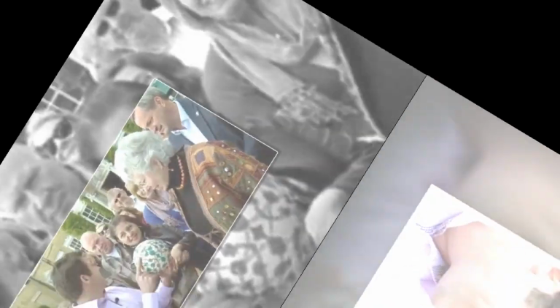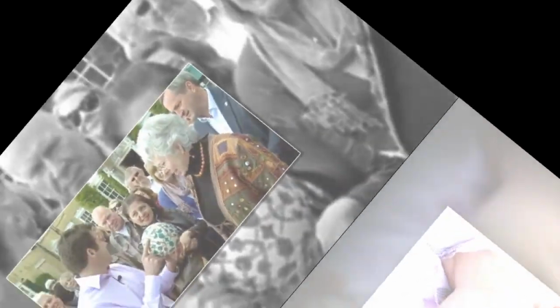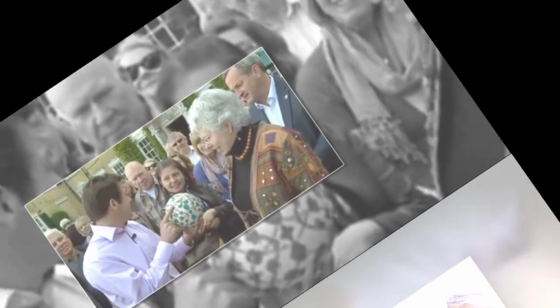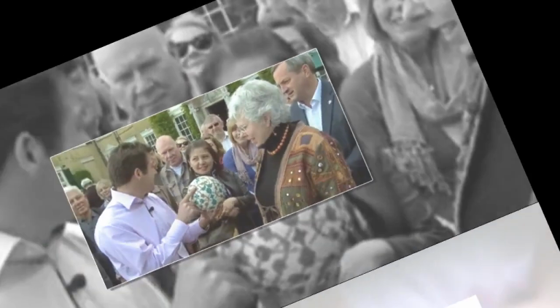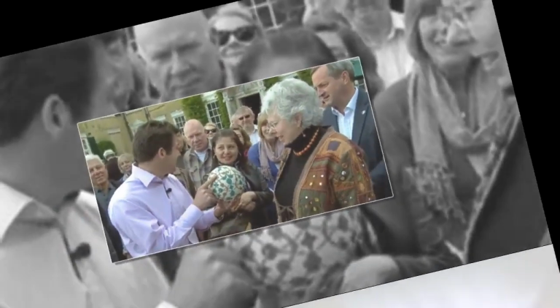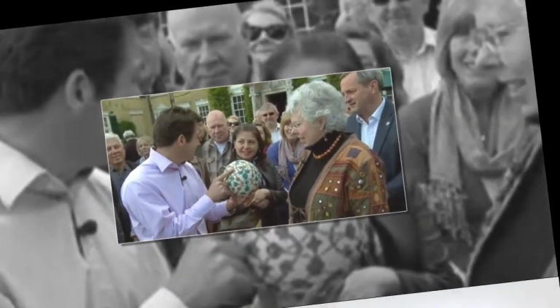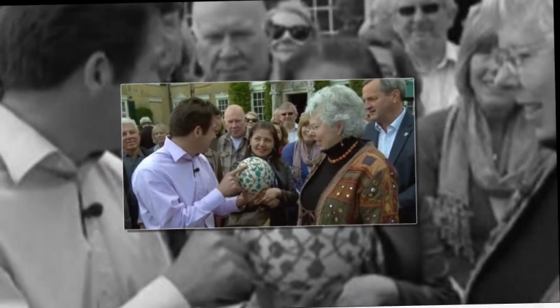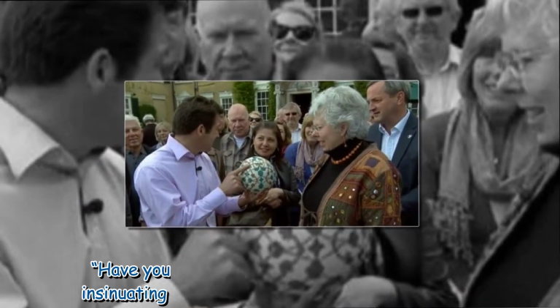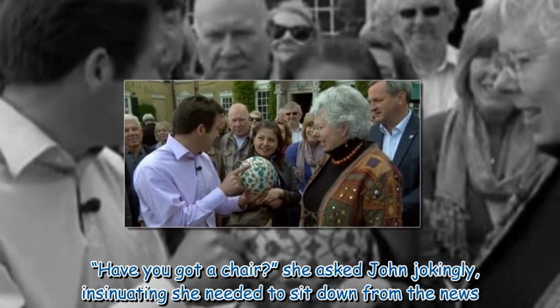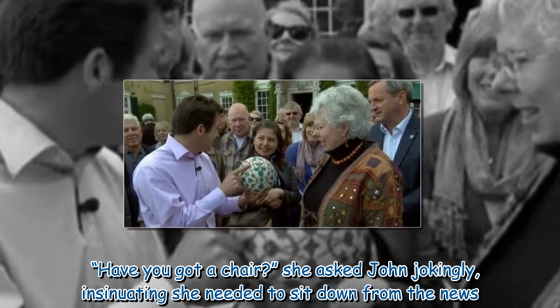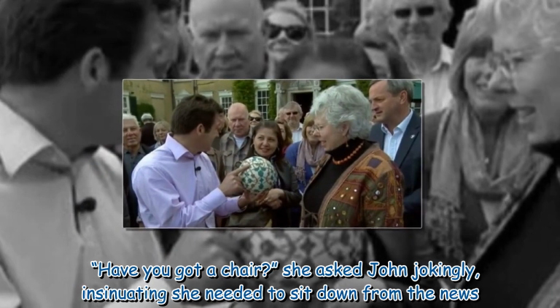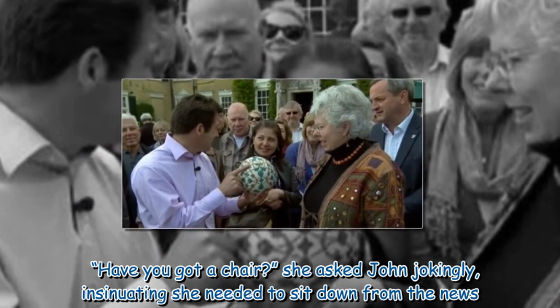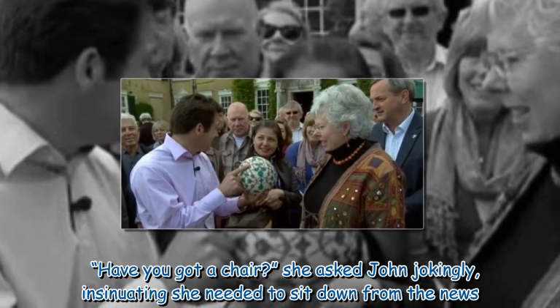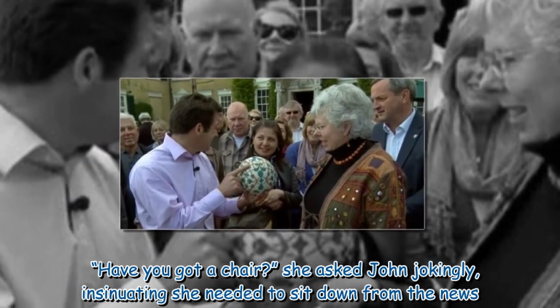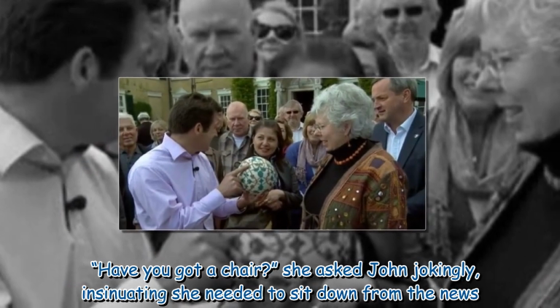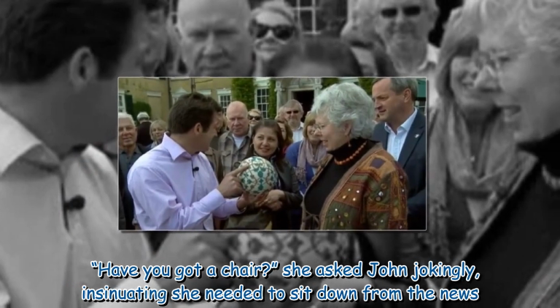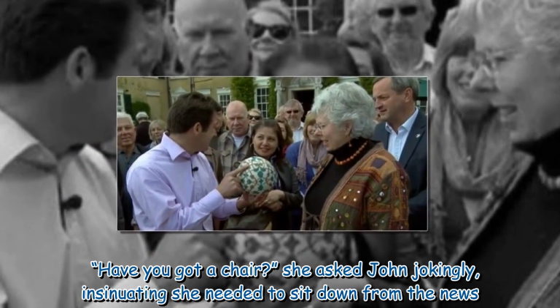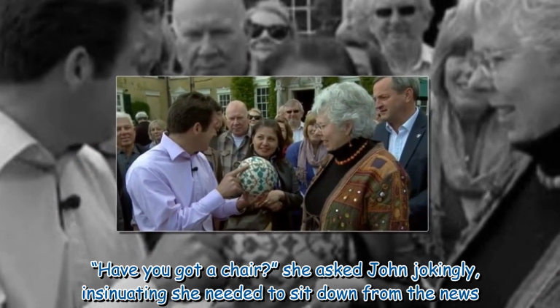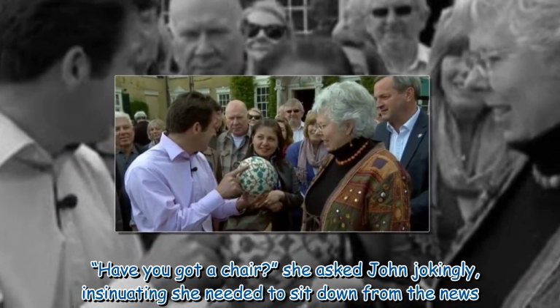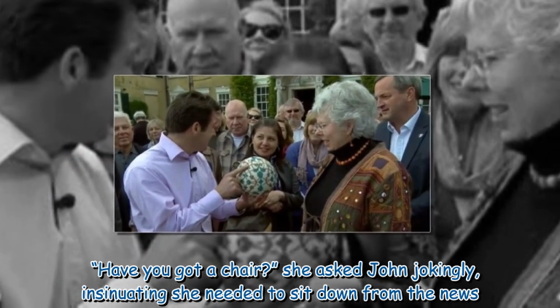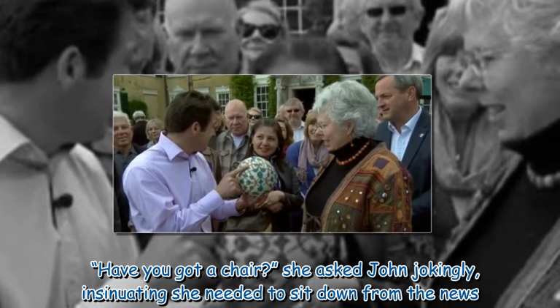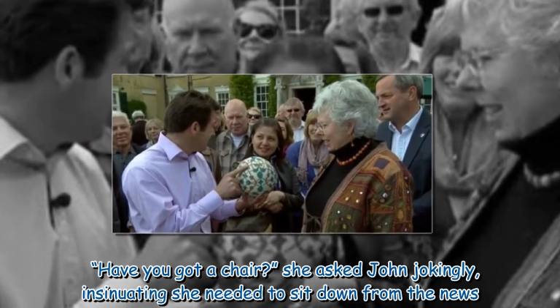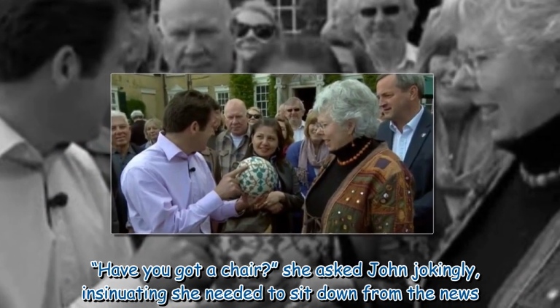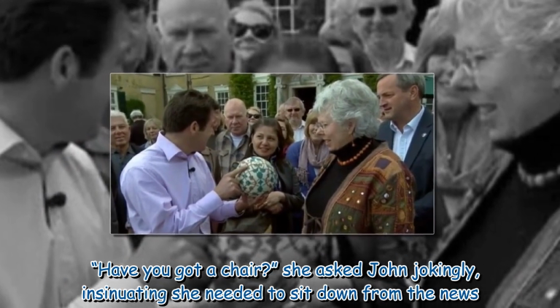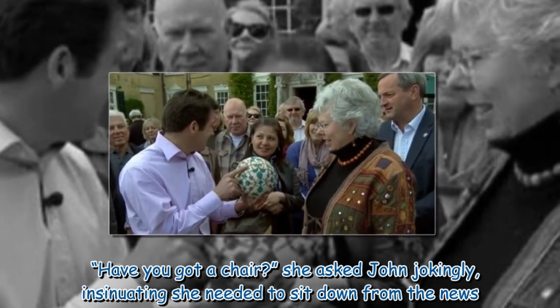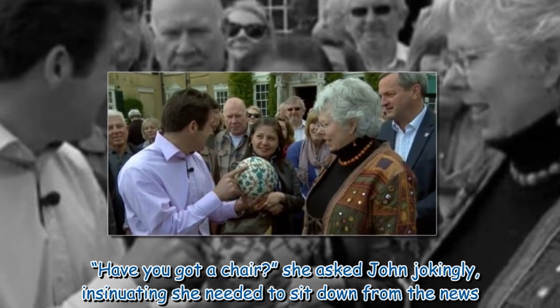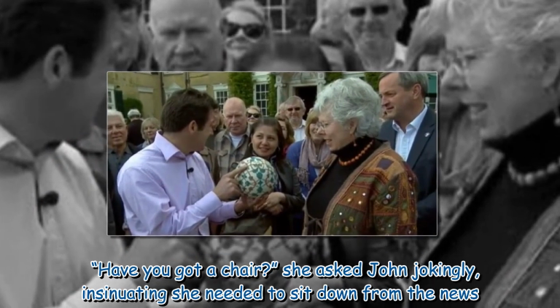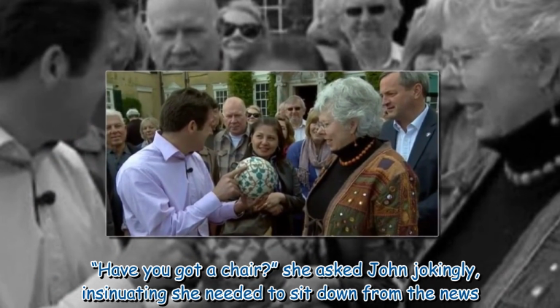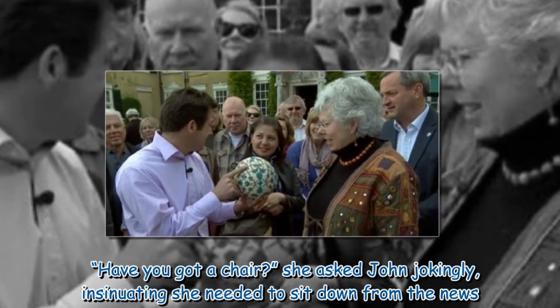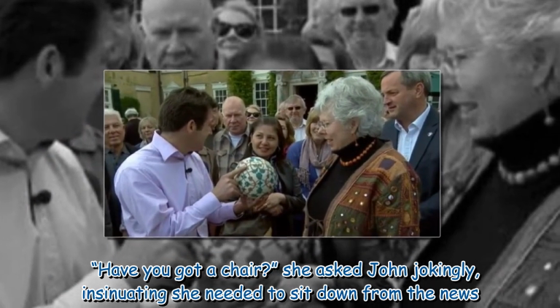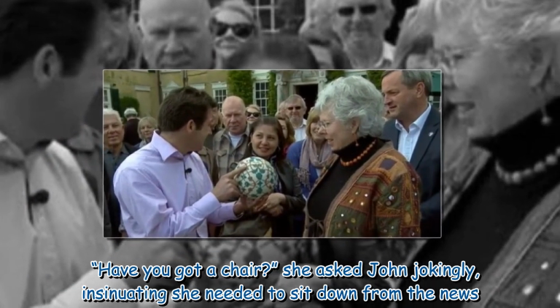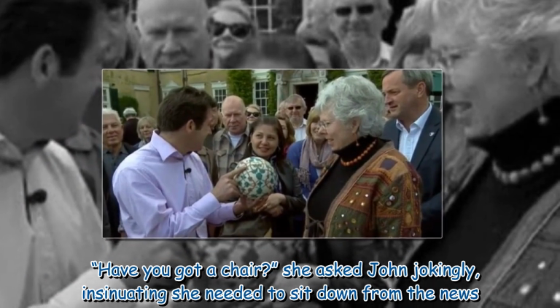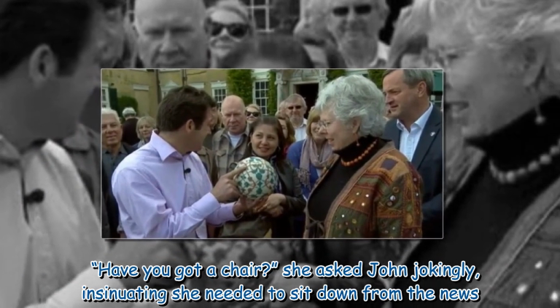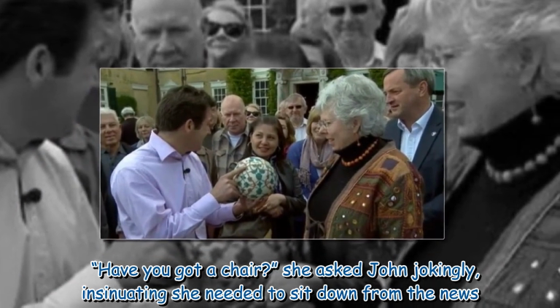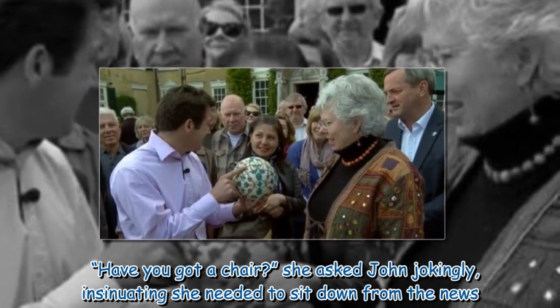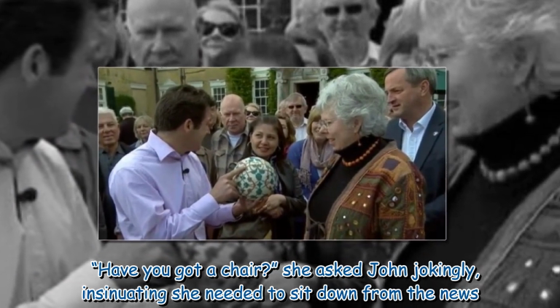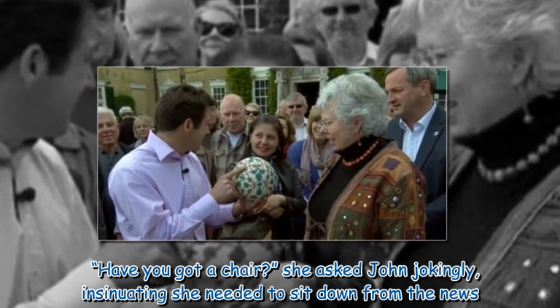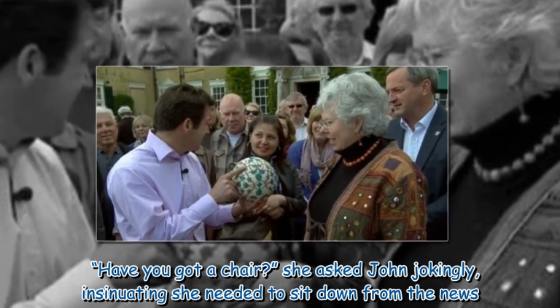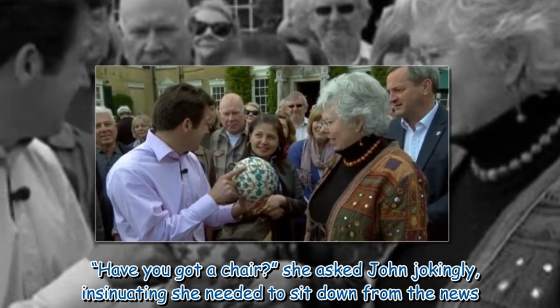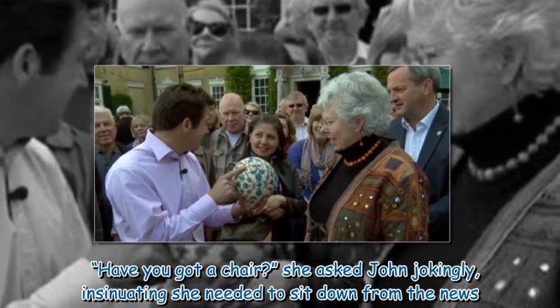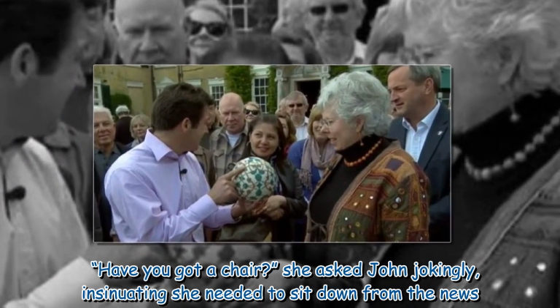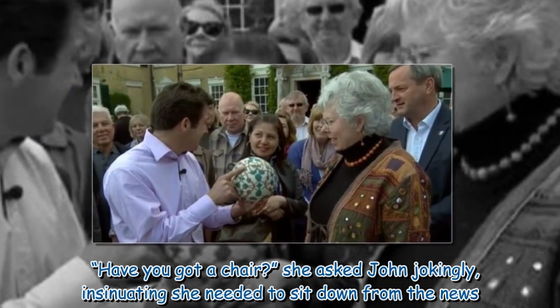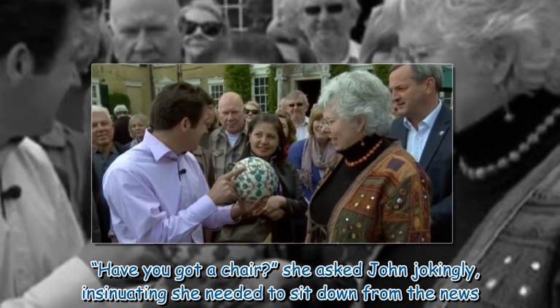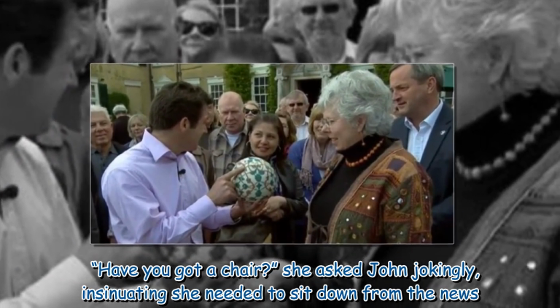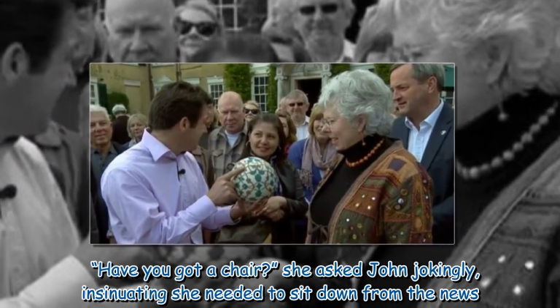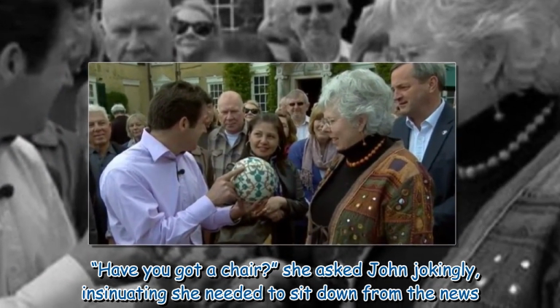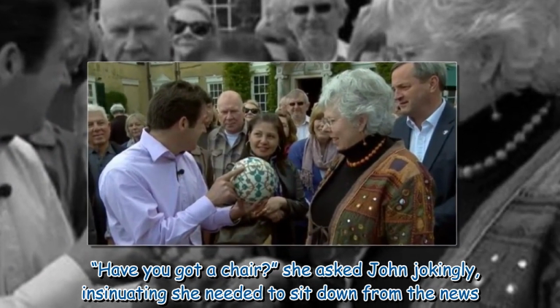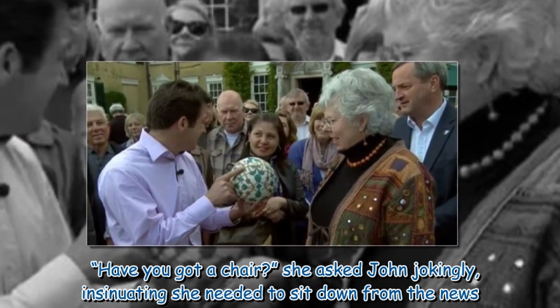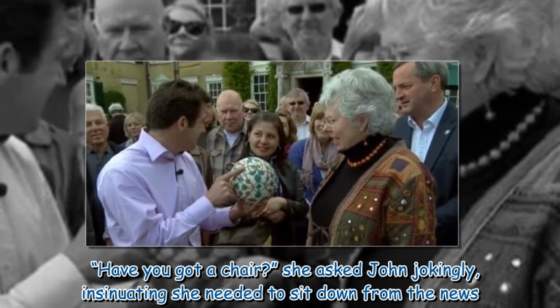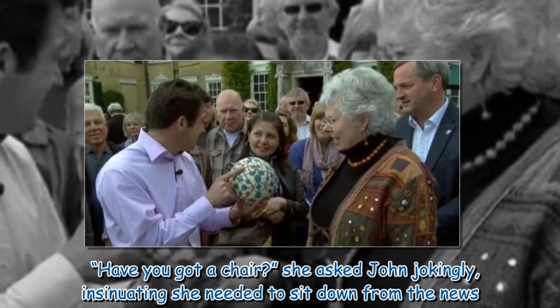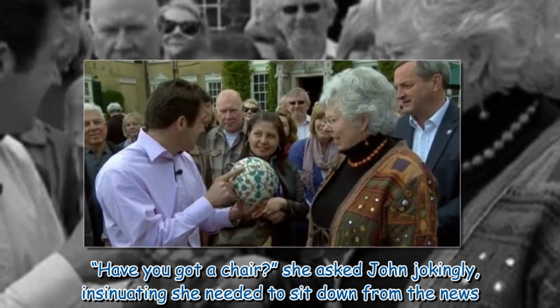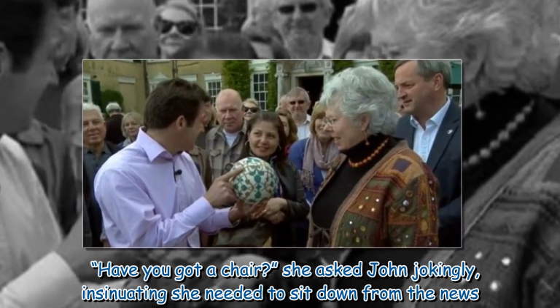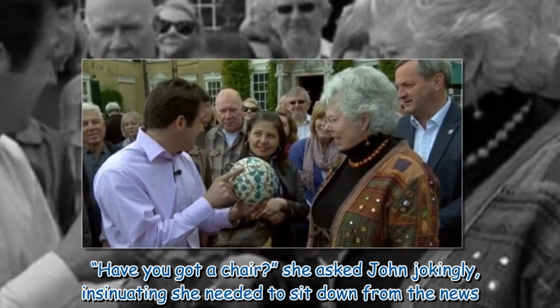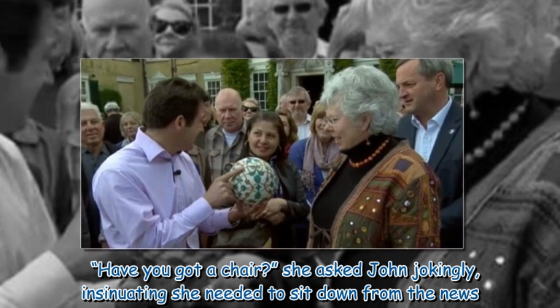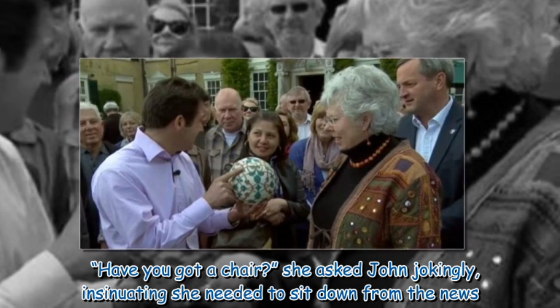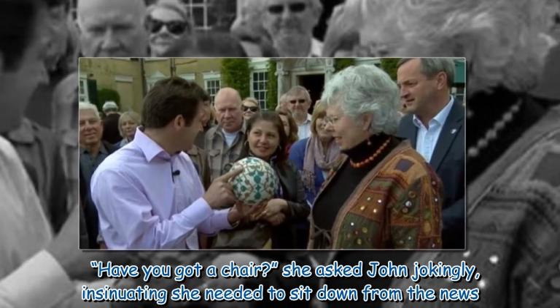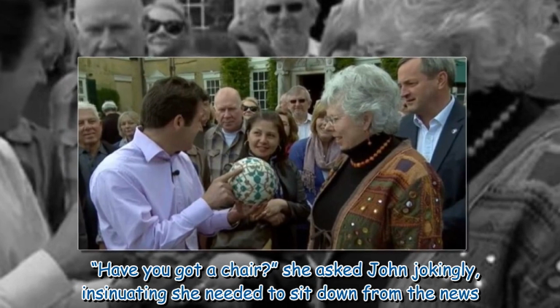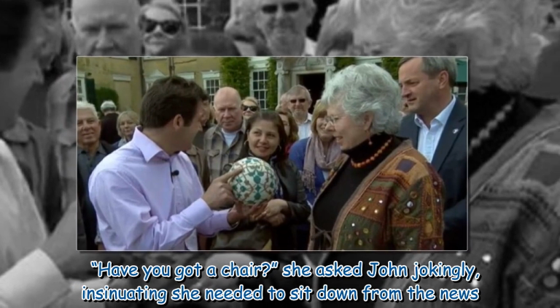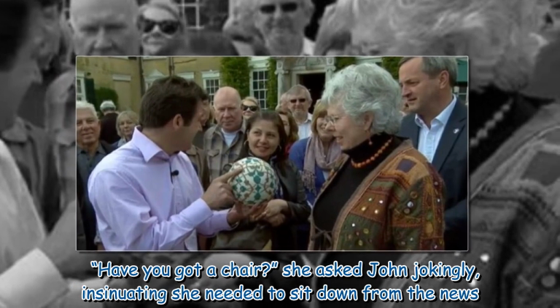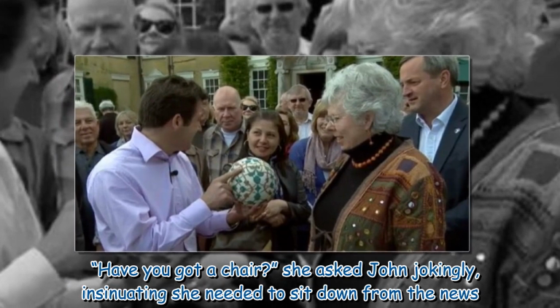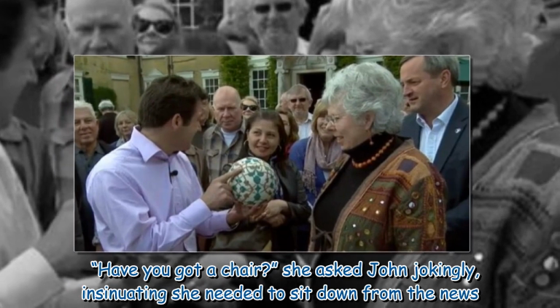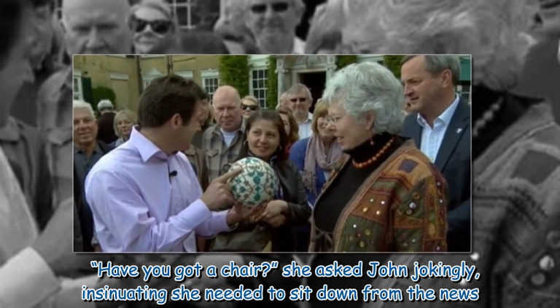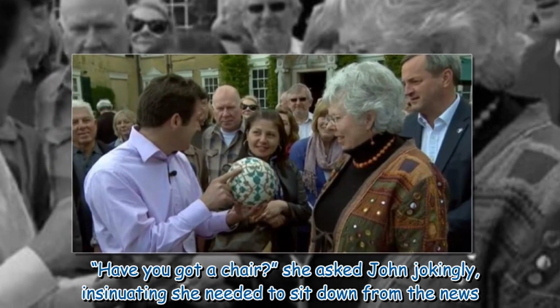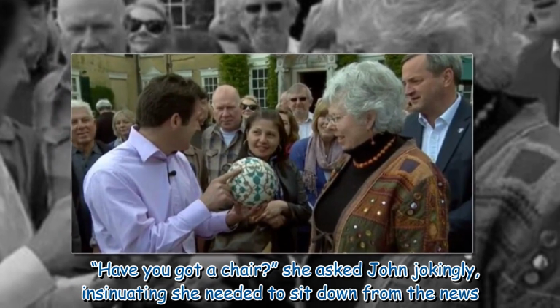"Have you got a chair?" she asked John jokingly, insinuating she needed to sit down from the news.